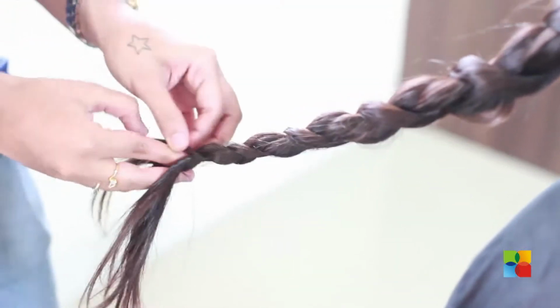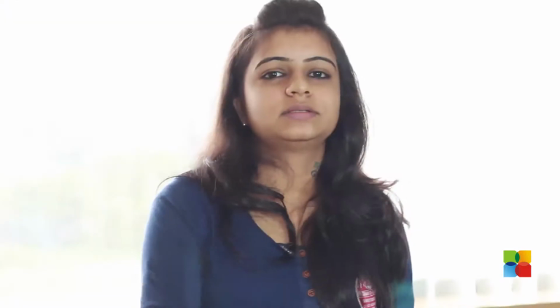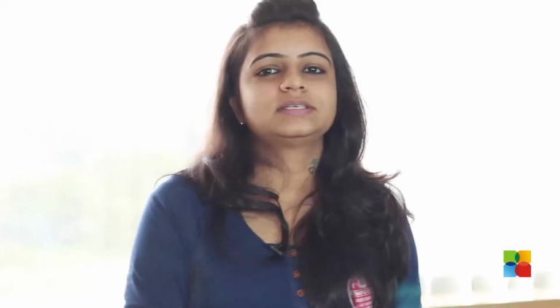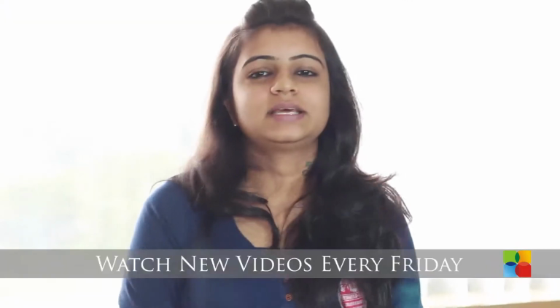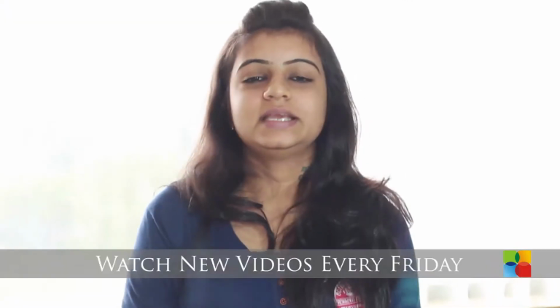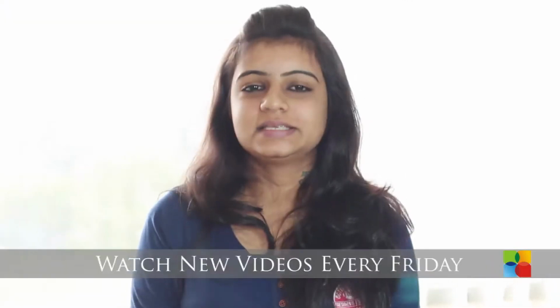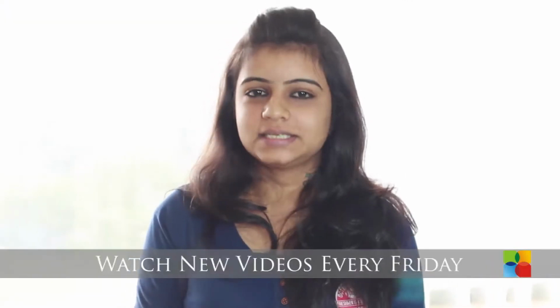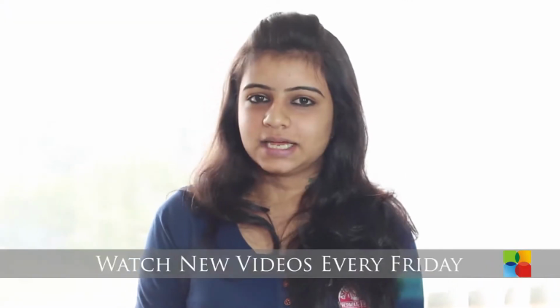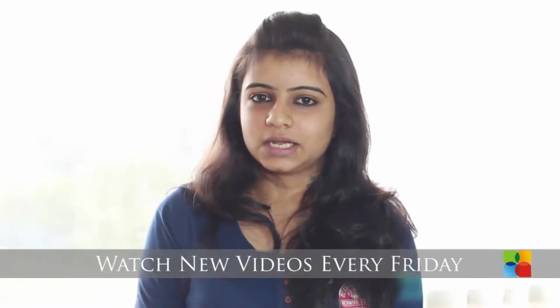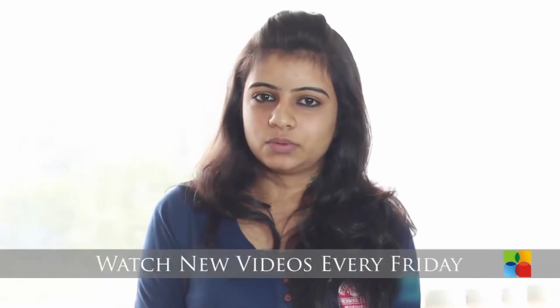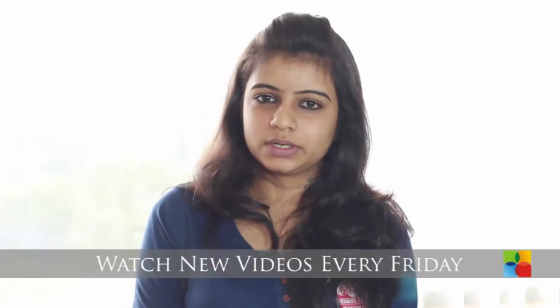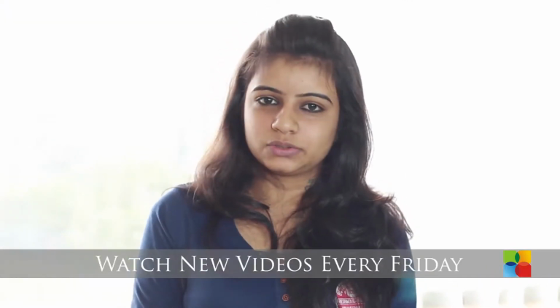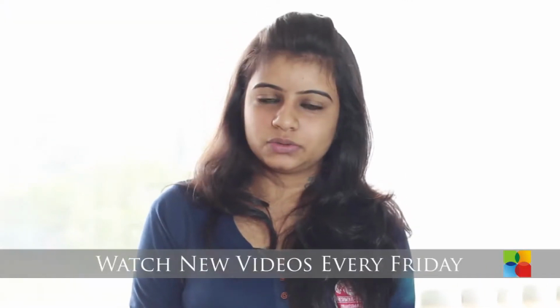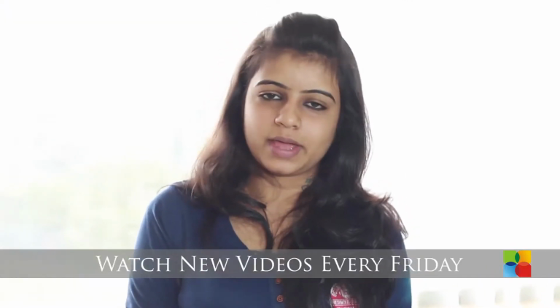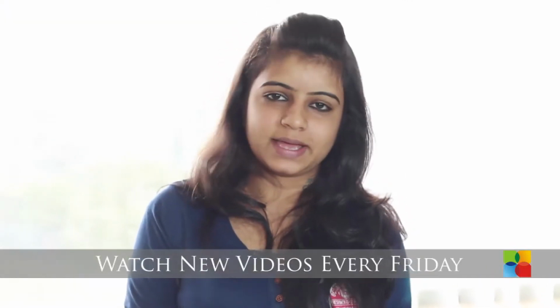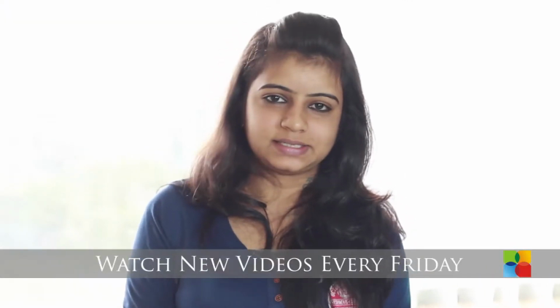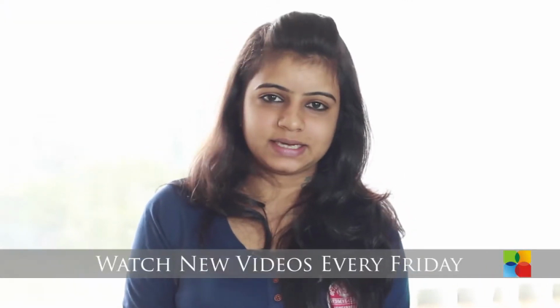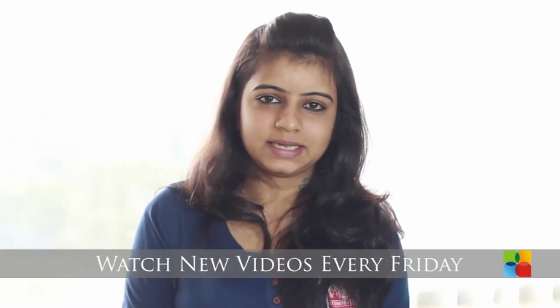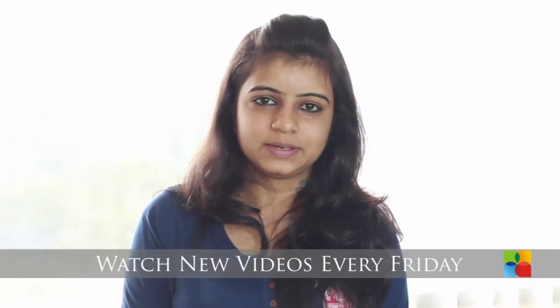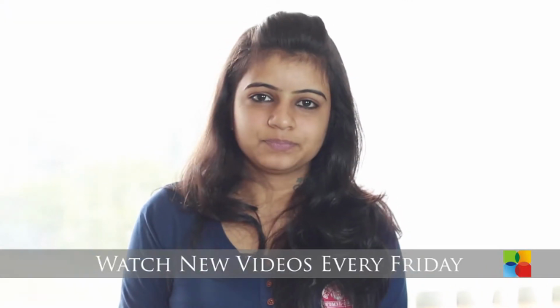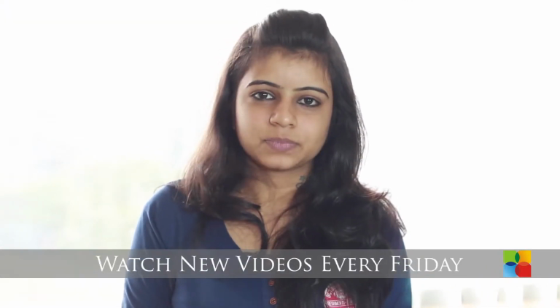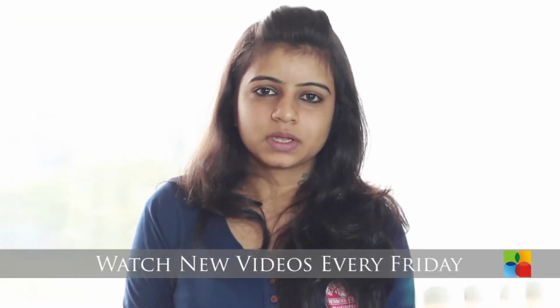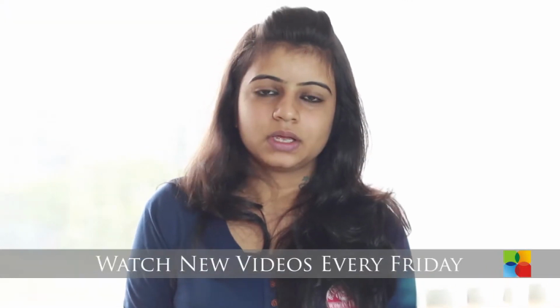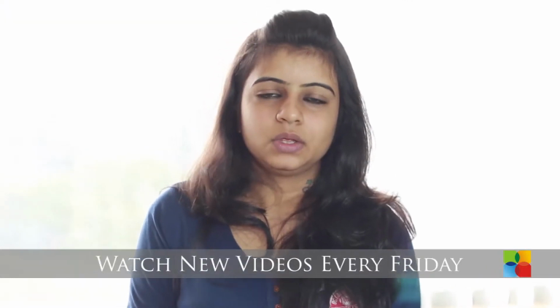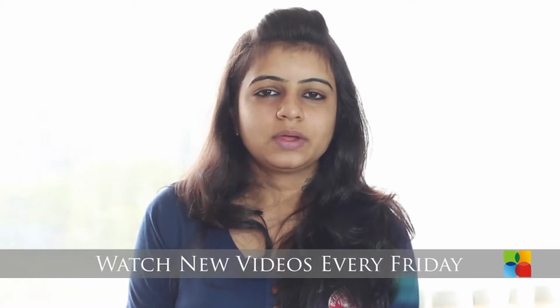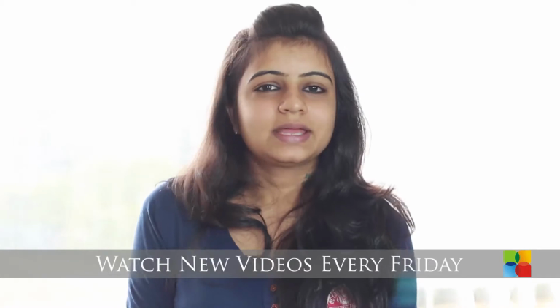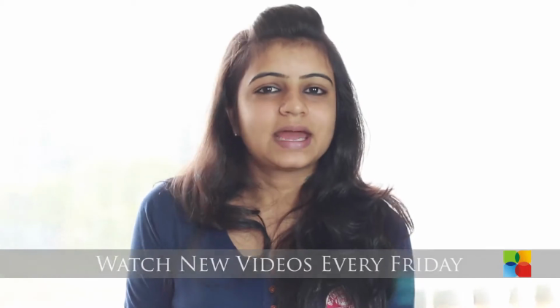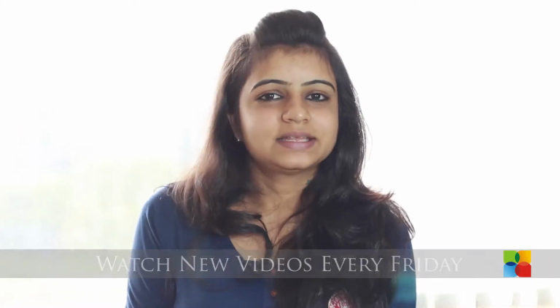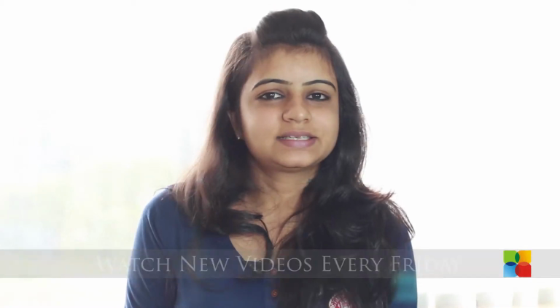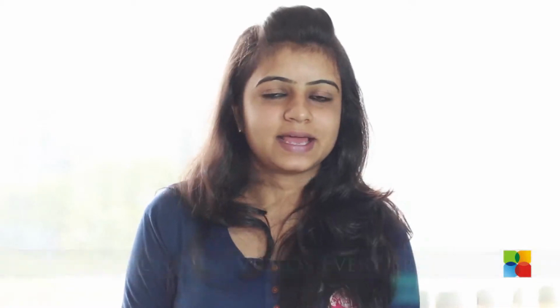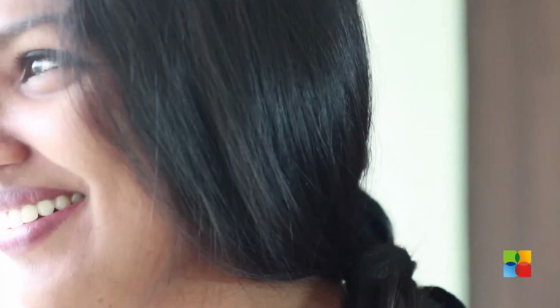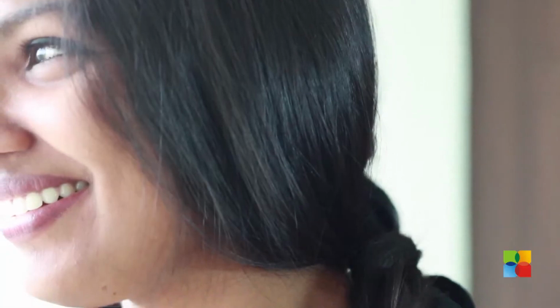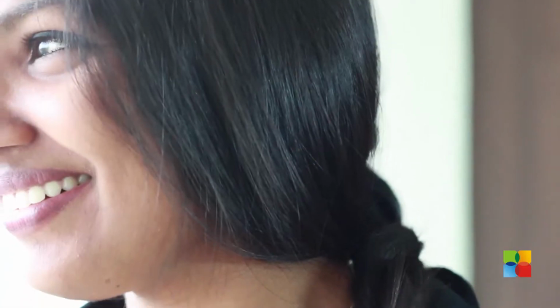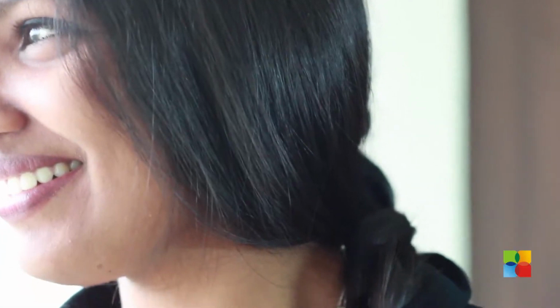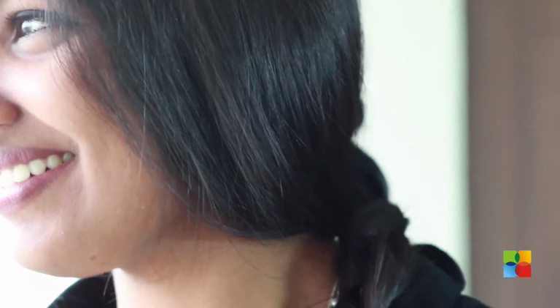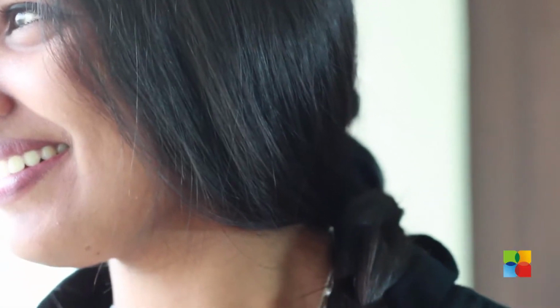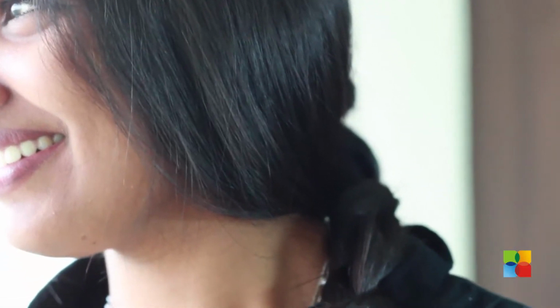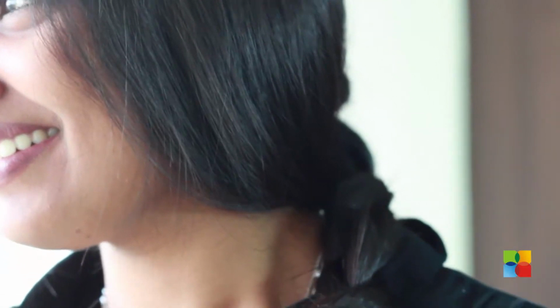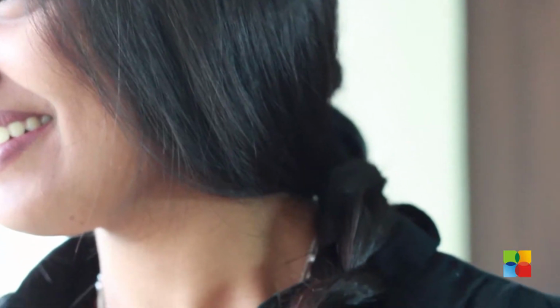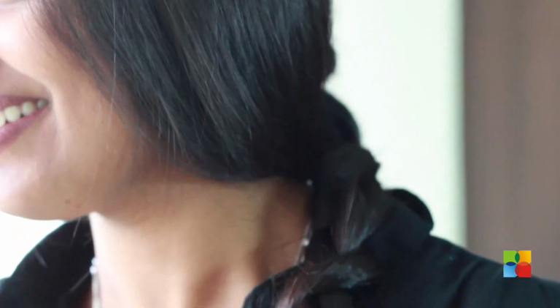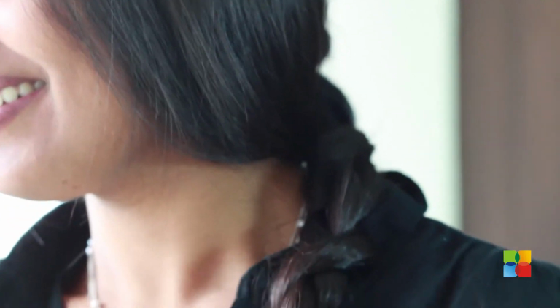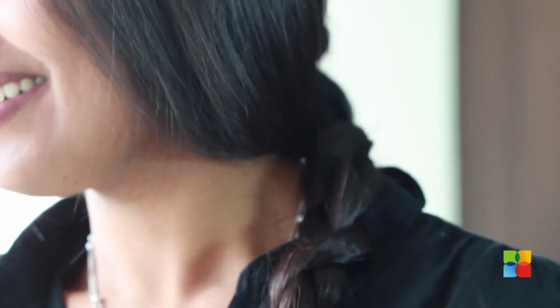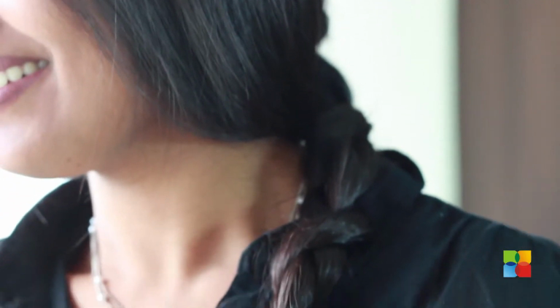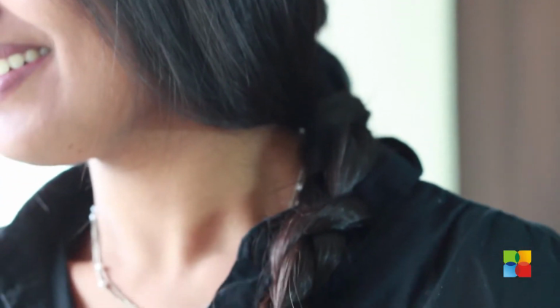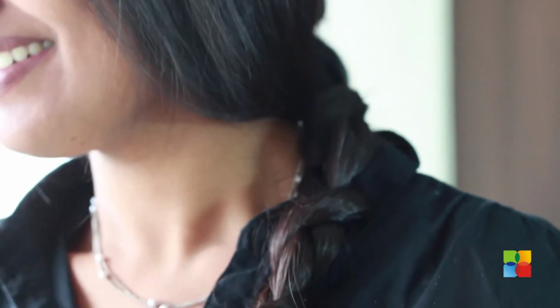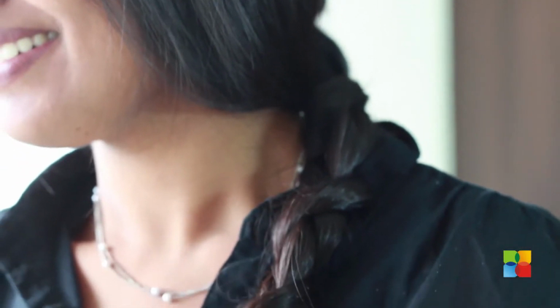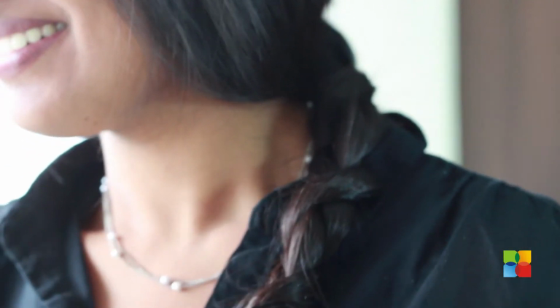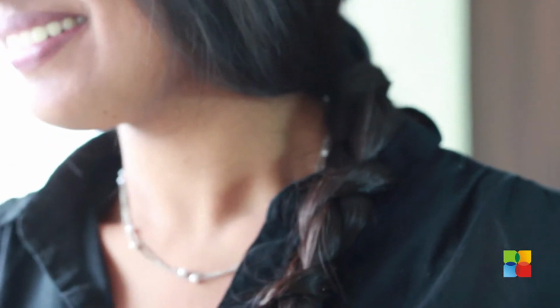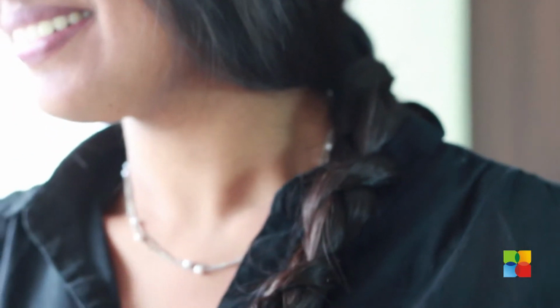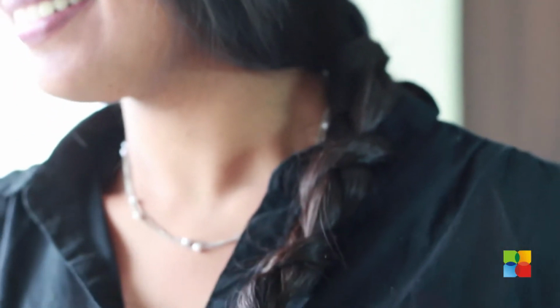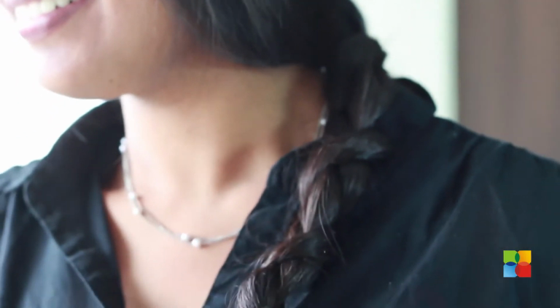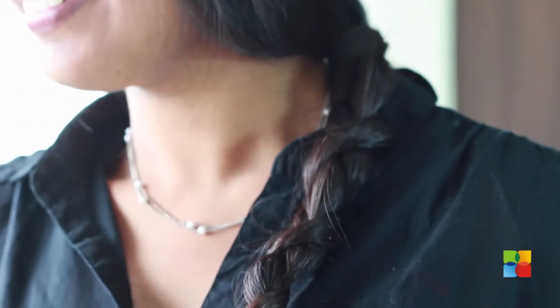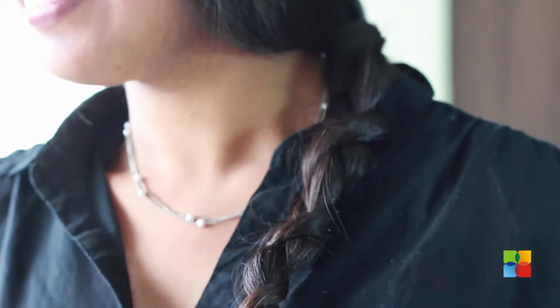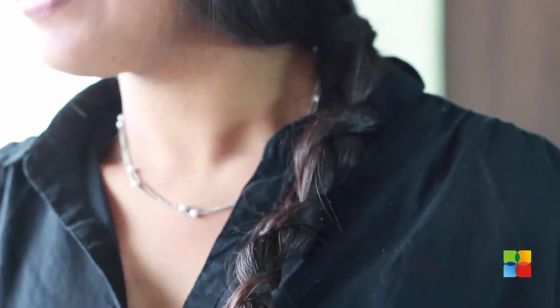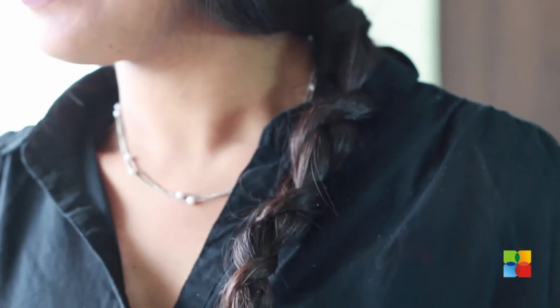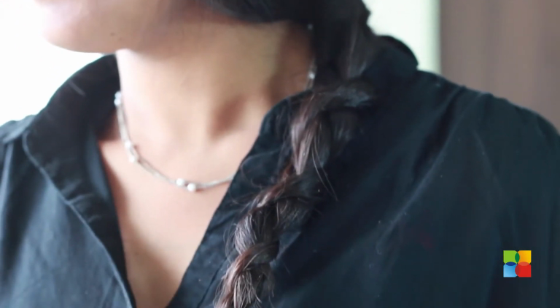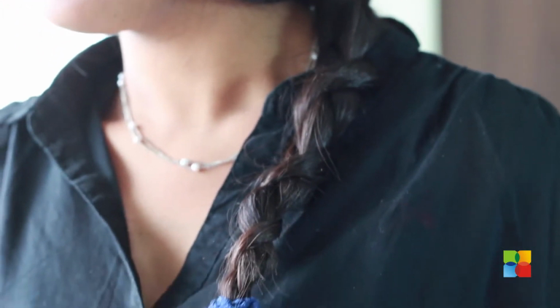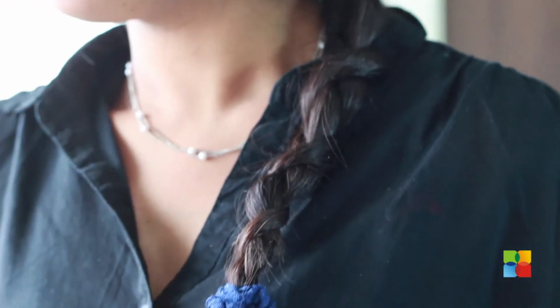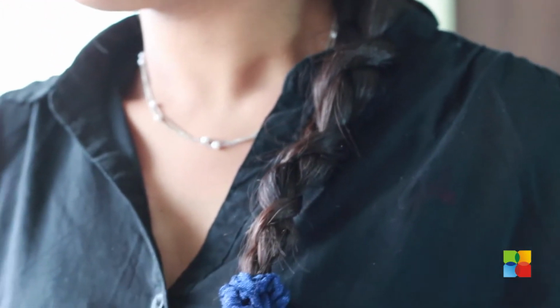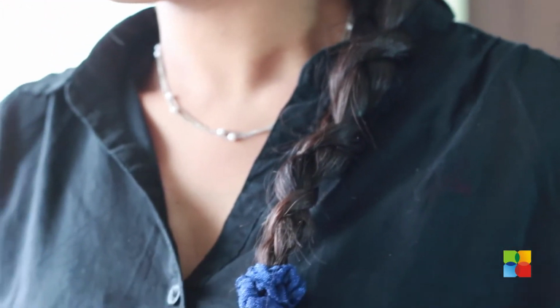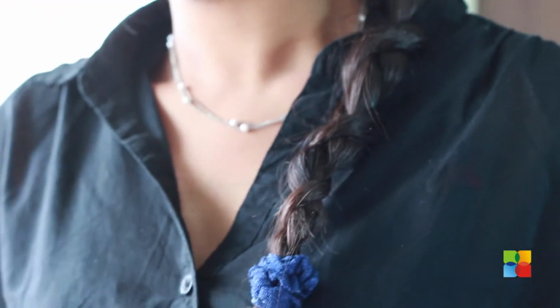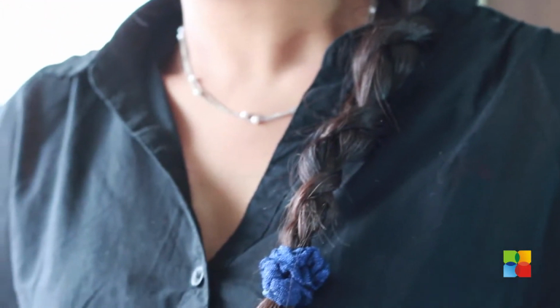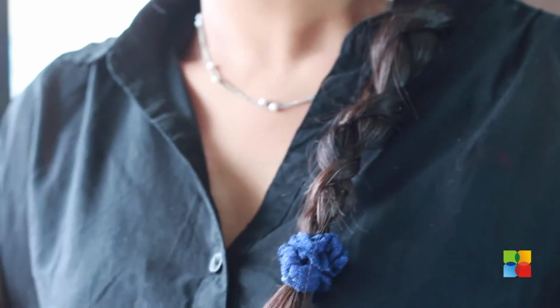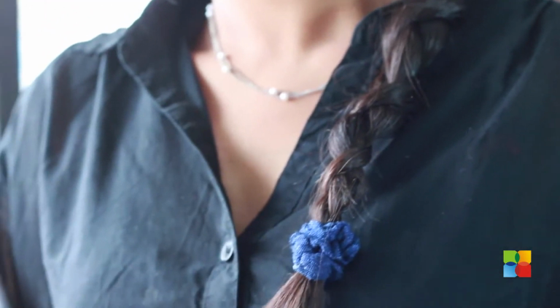This is an easy and quick hairstyle. You can carry this hairstyle when you are running short of time, or when you are going out with your friends or at work.